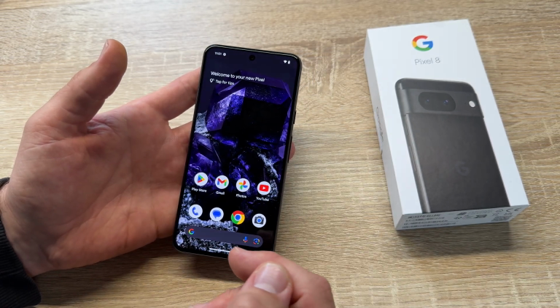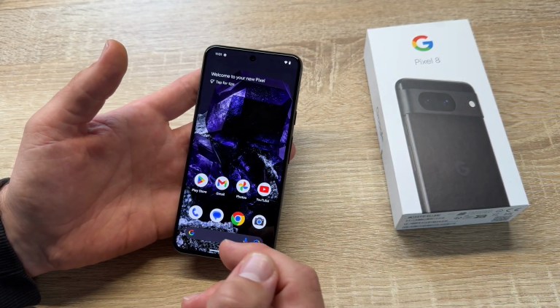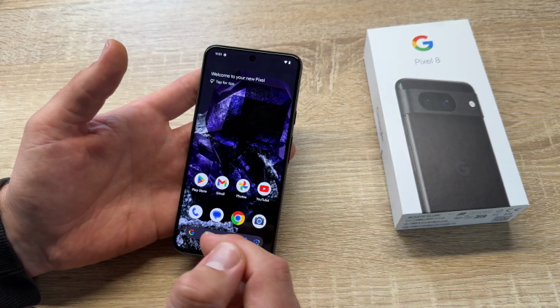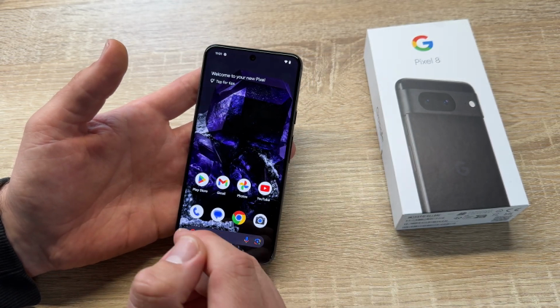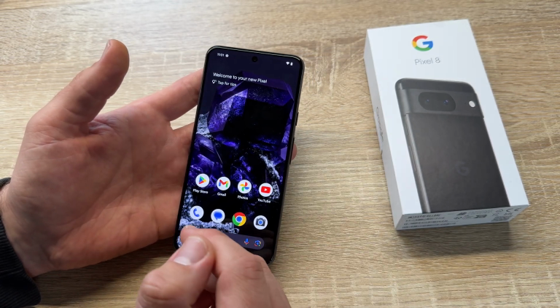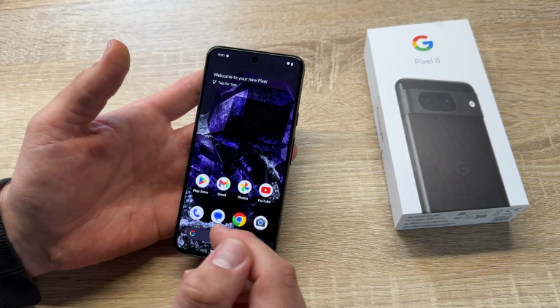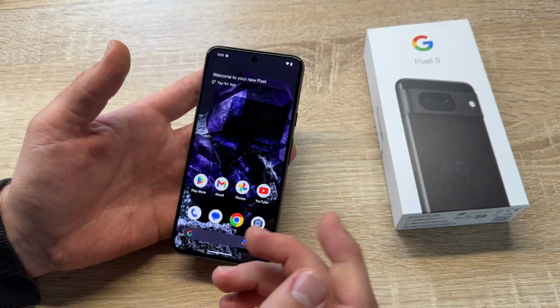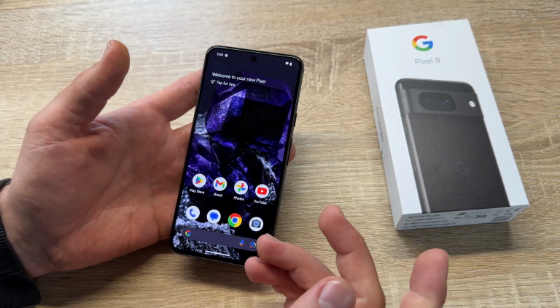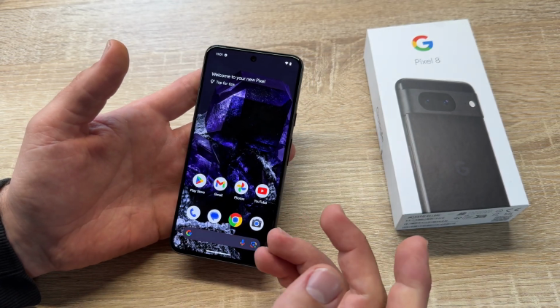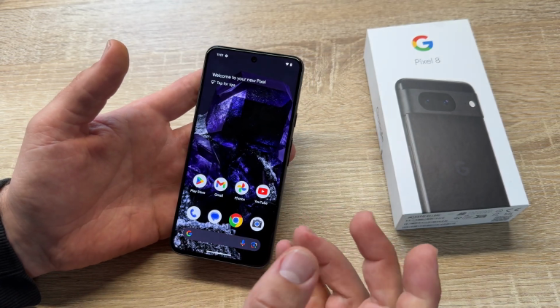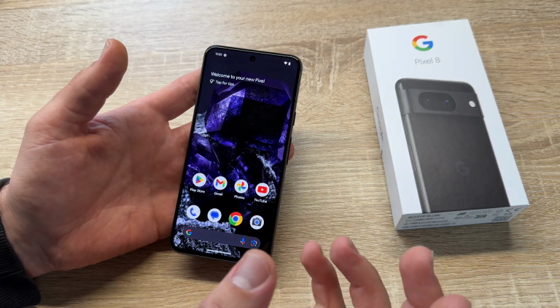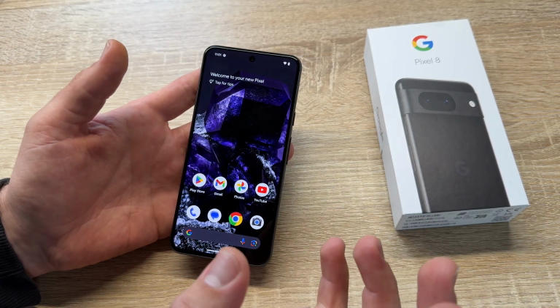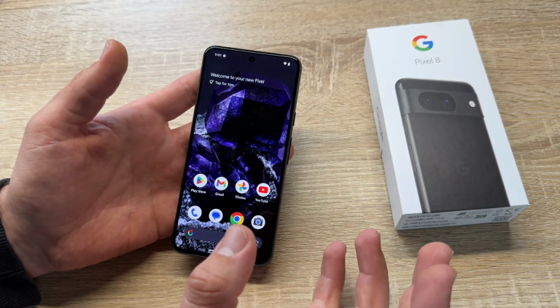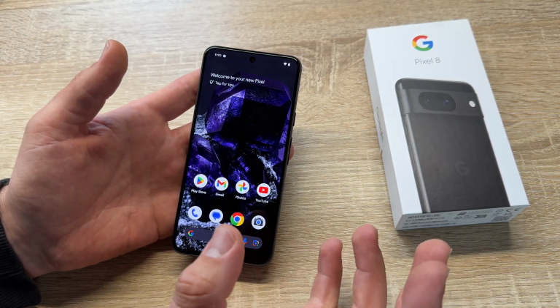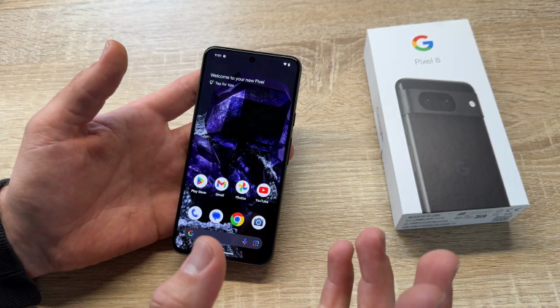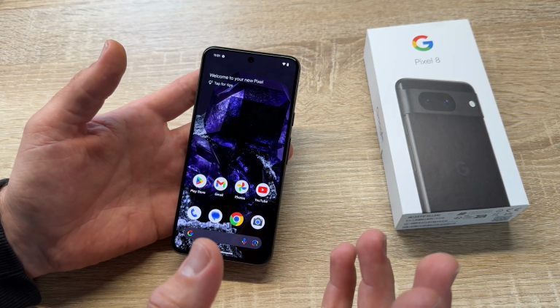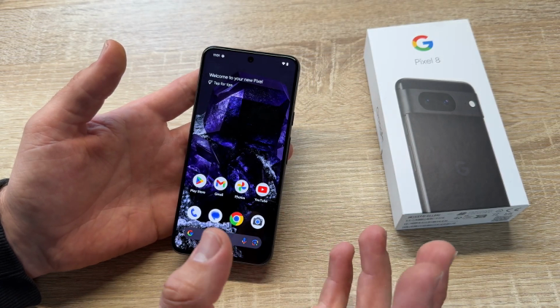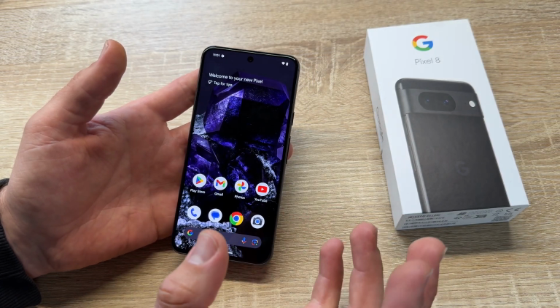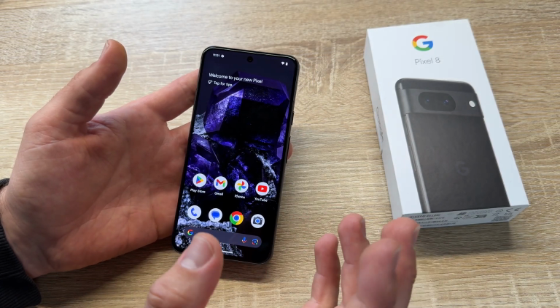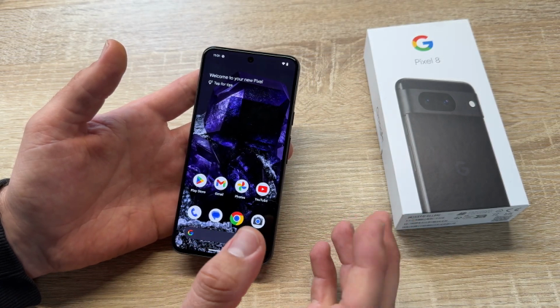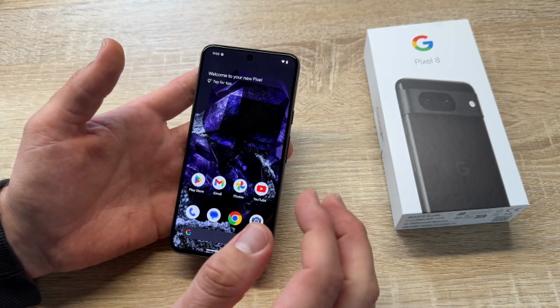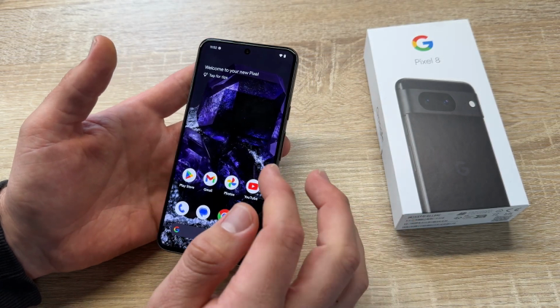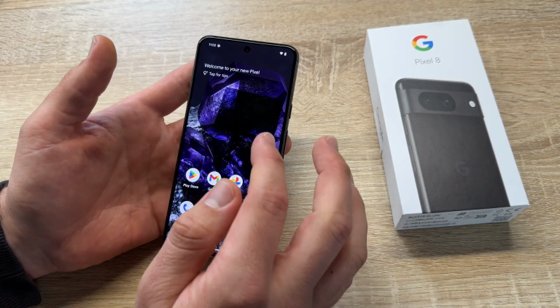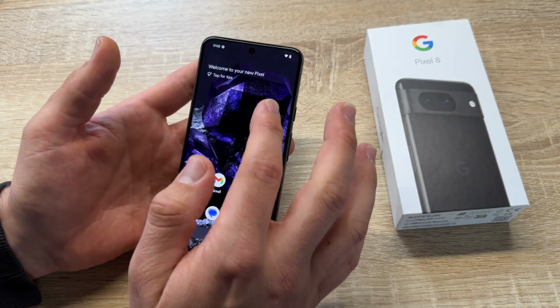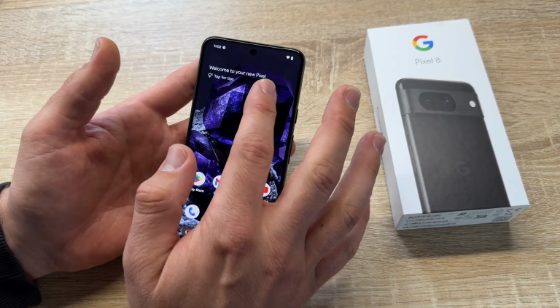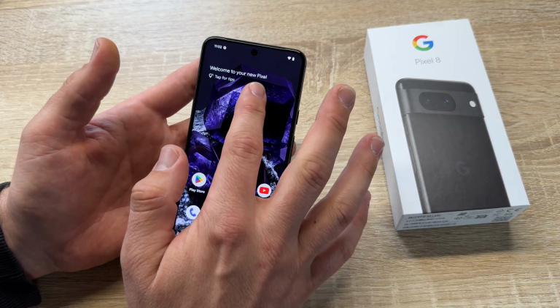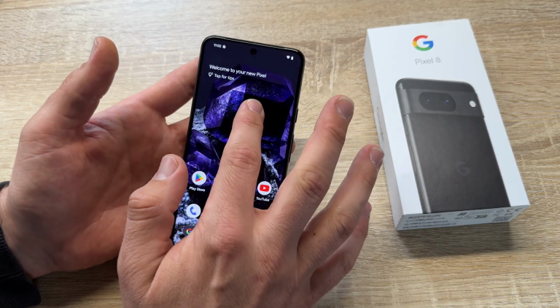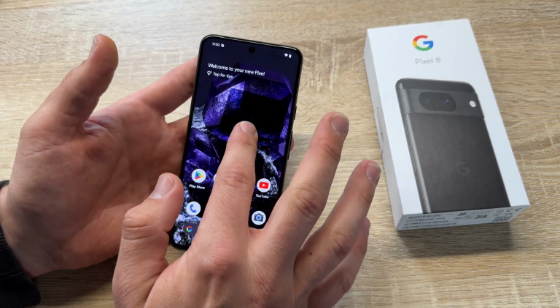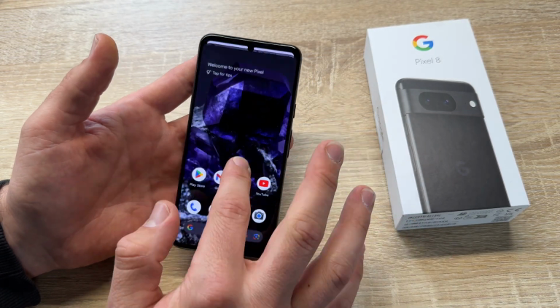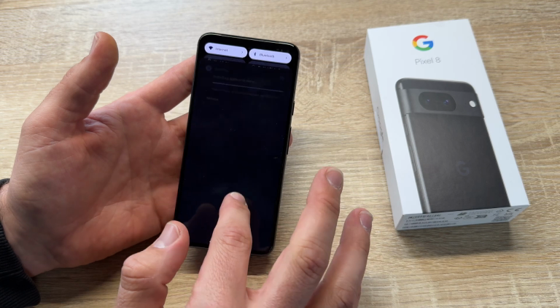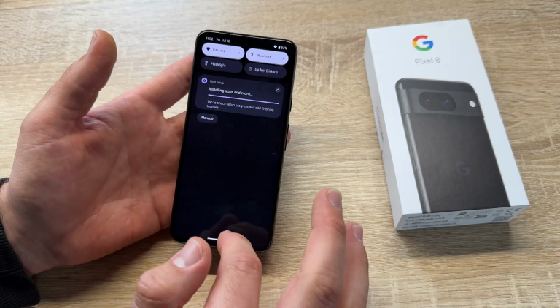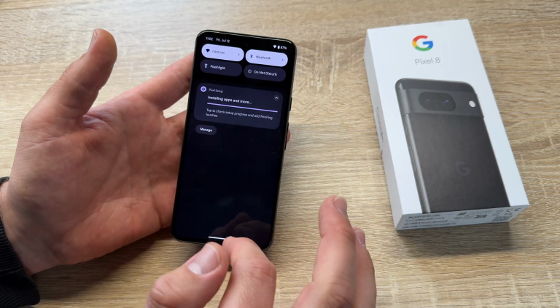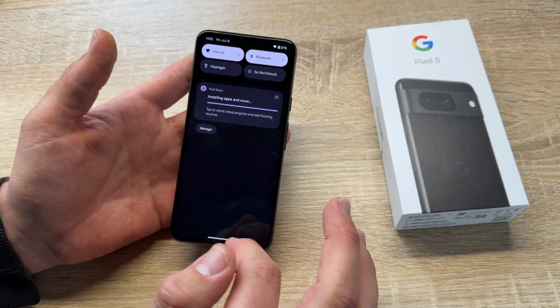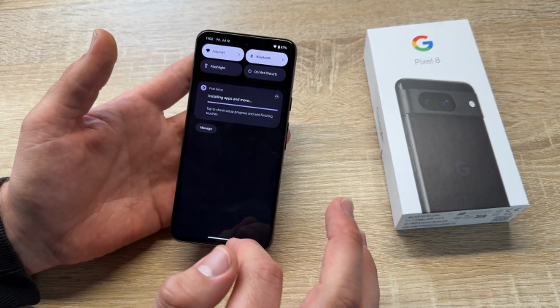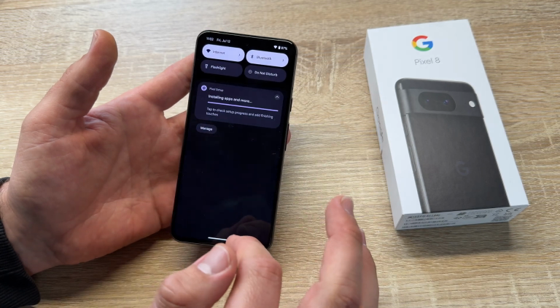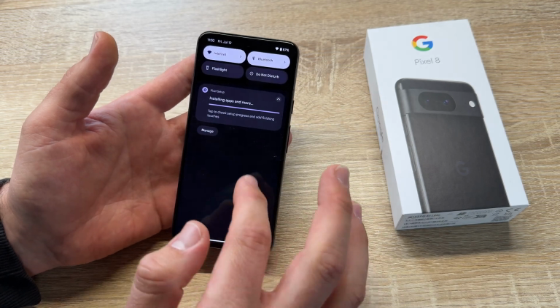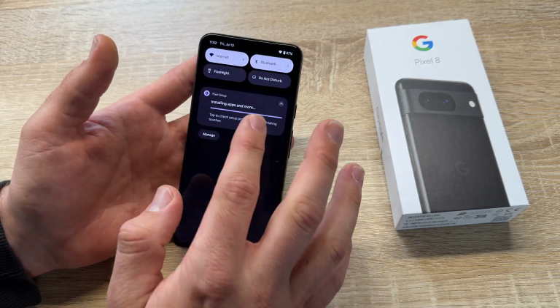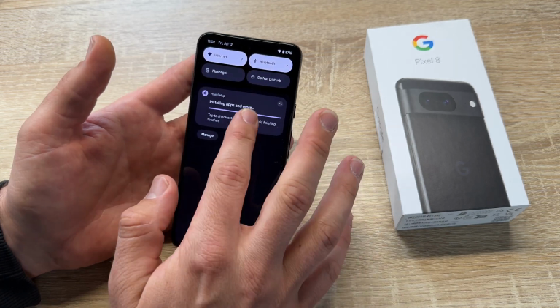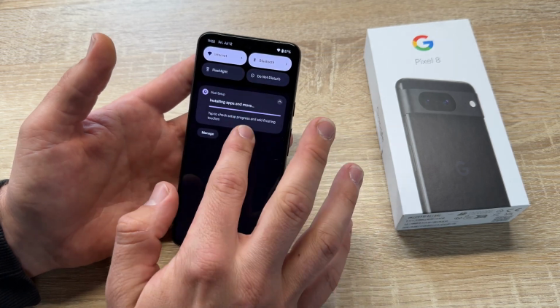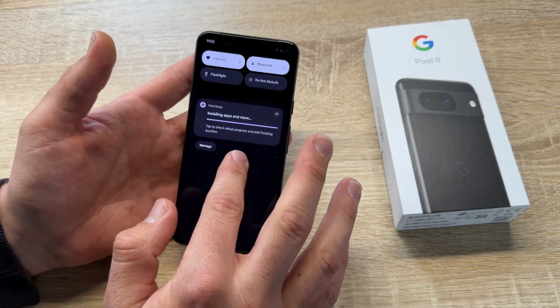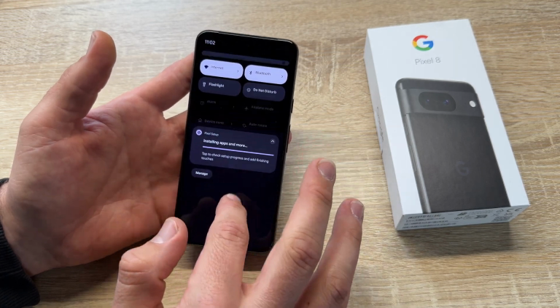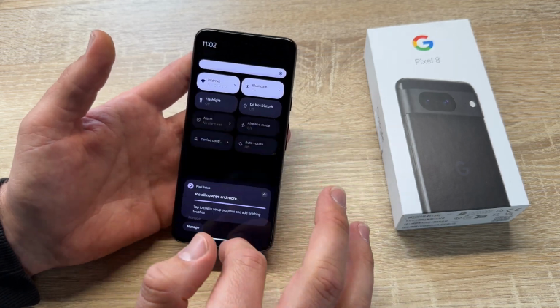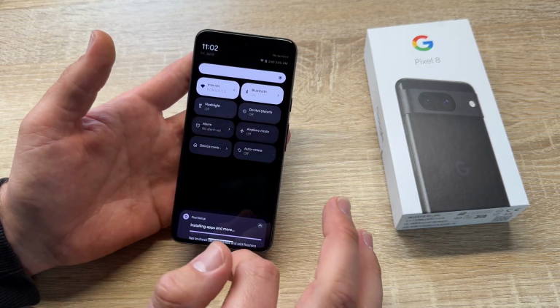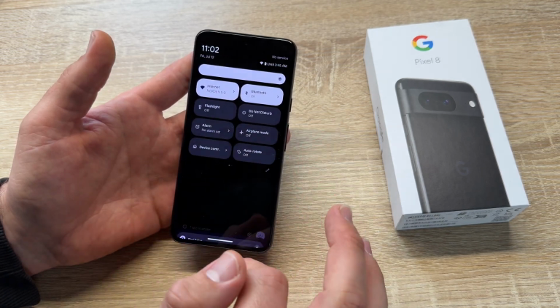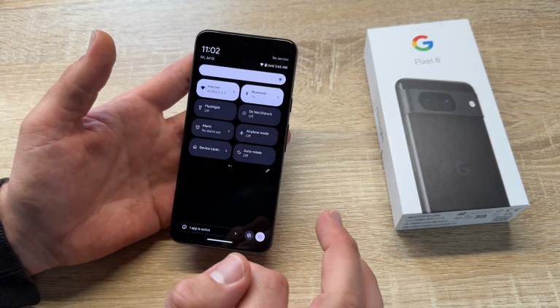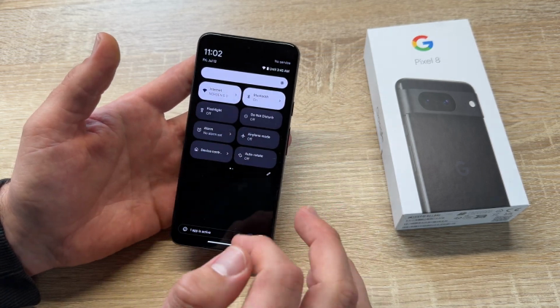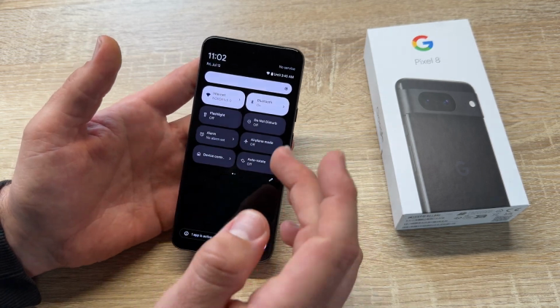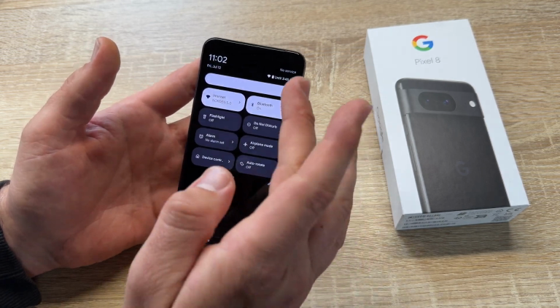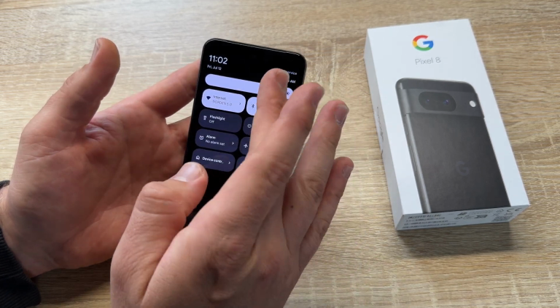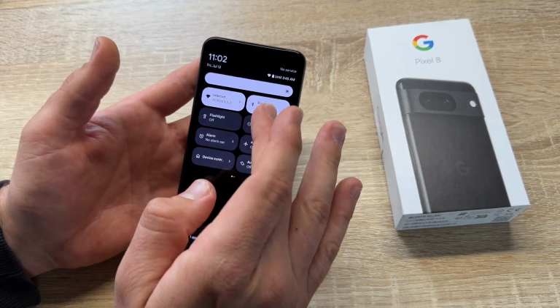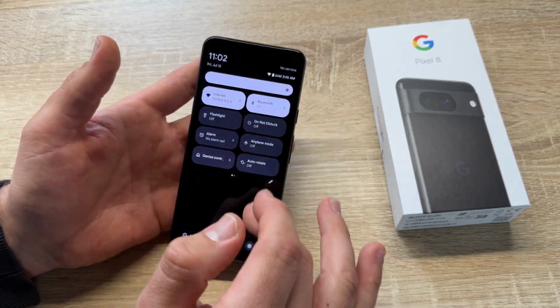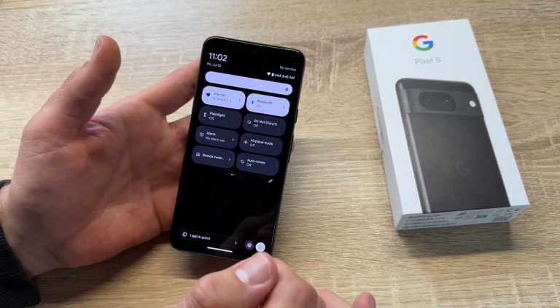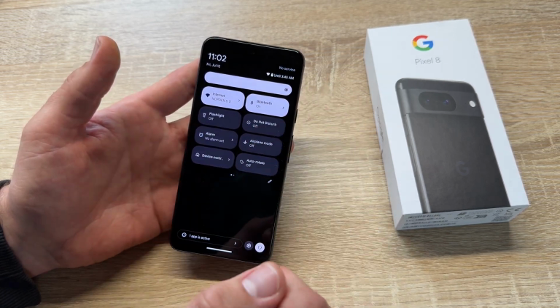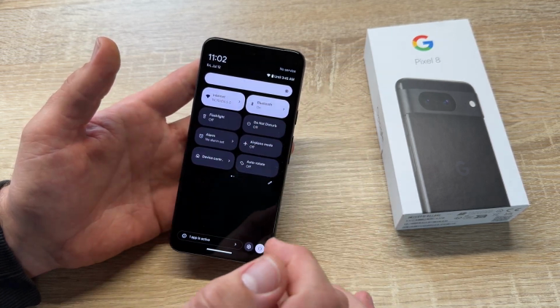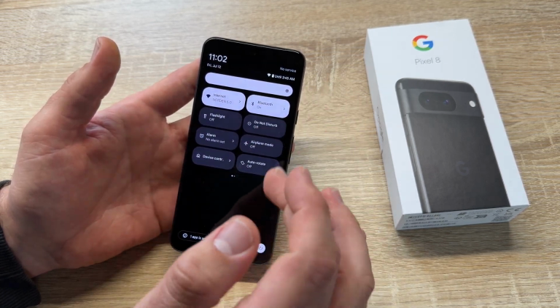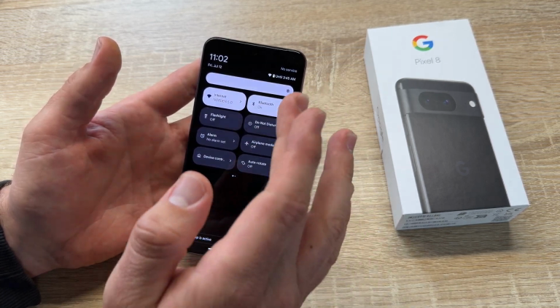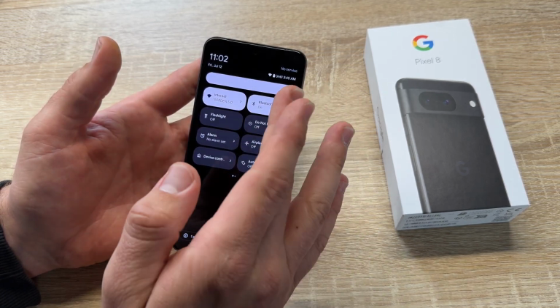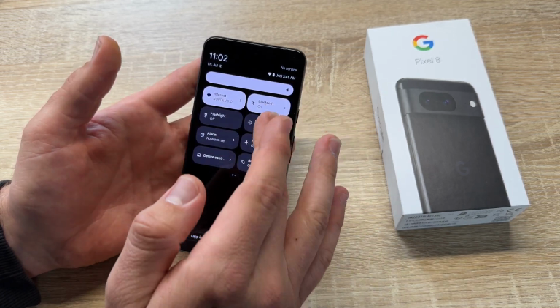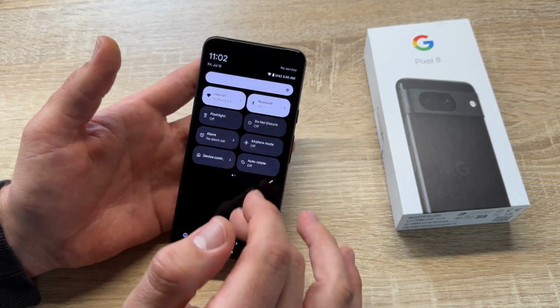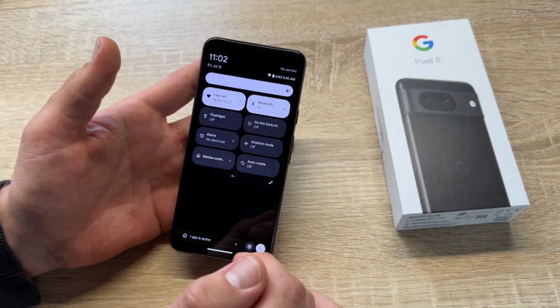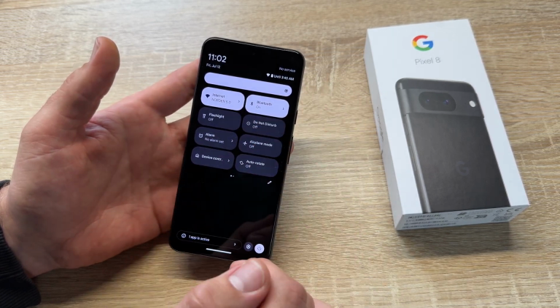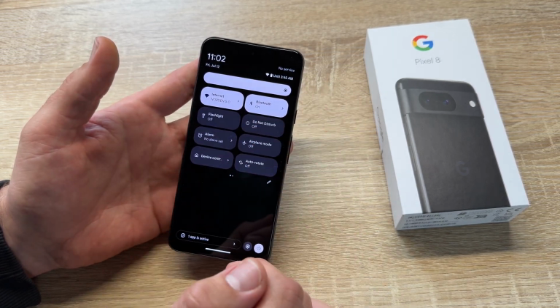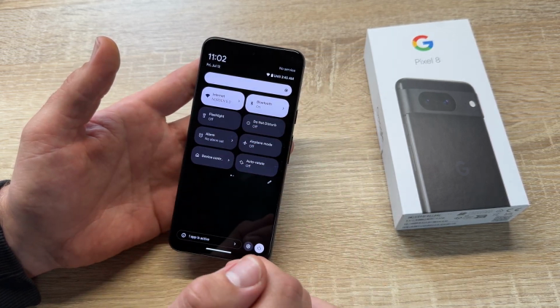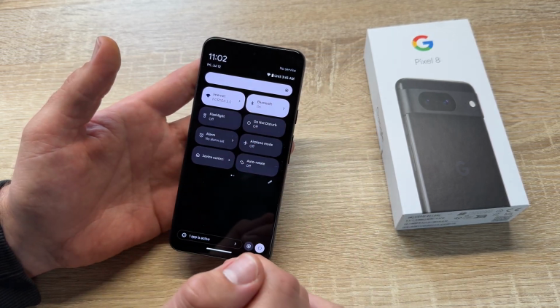The other thing is how to make a screen recording. Go down — go more down — that means swipe down two times.